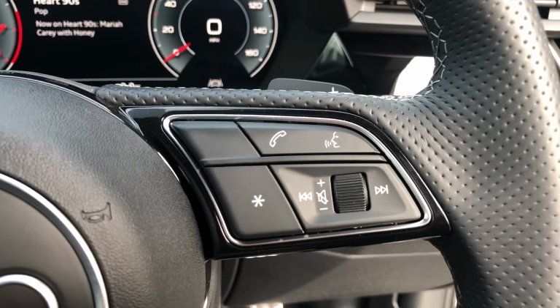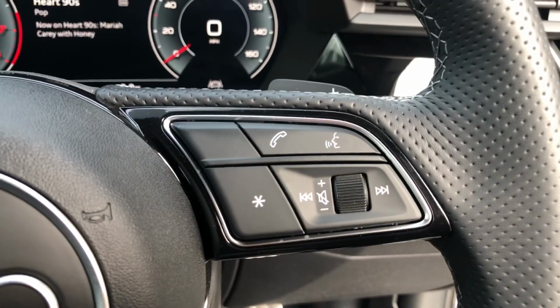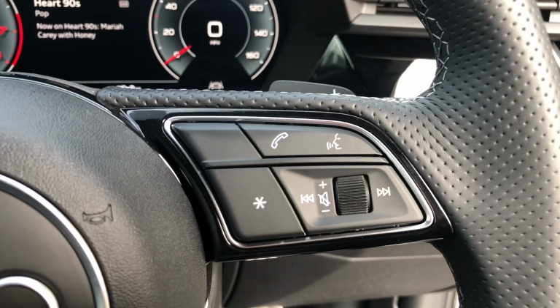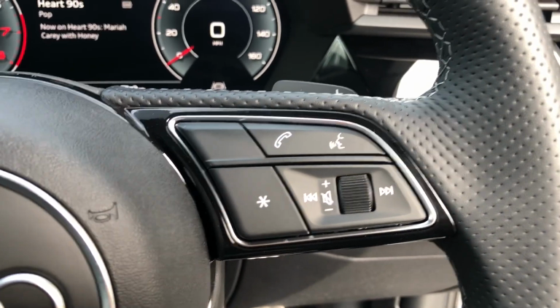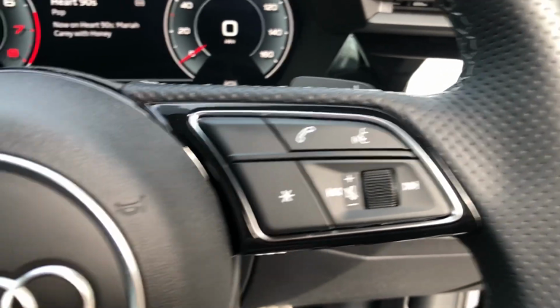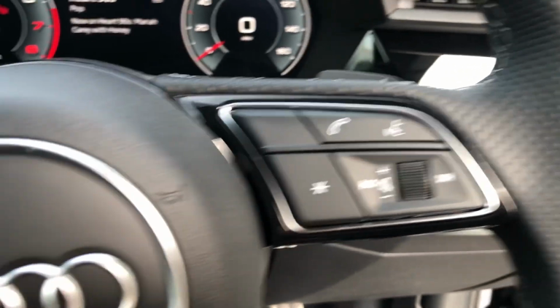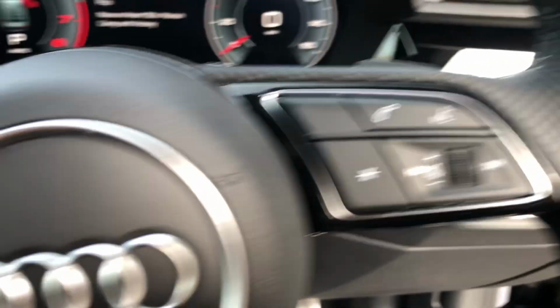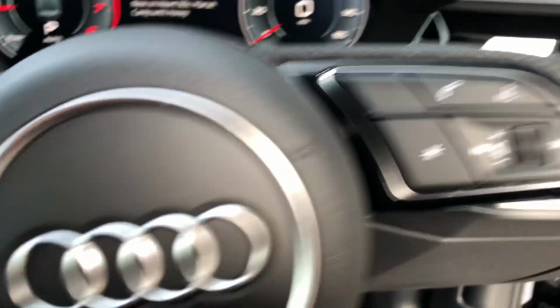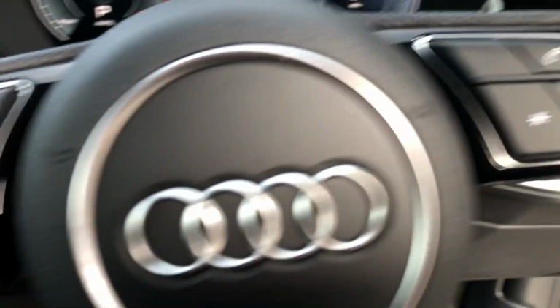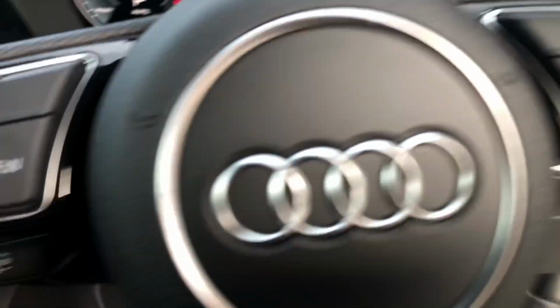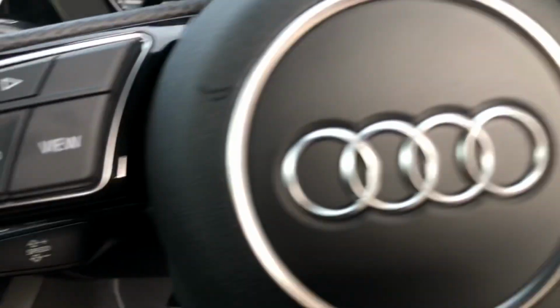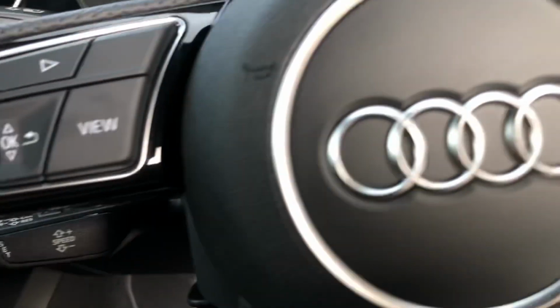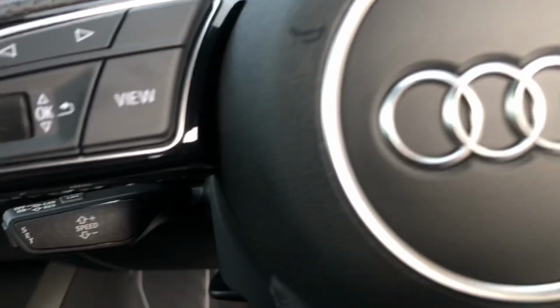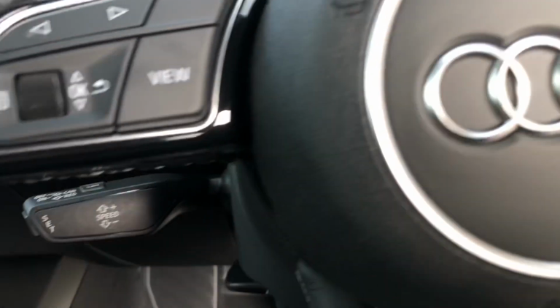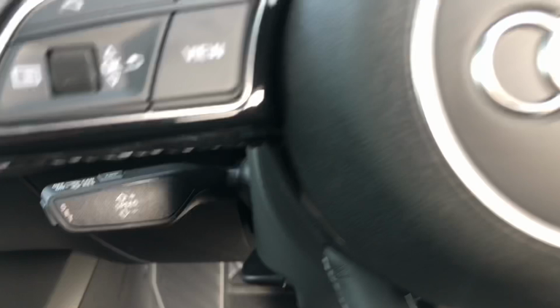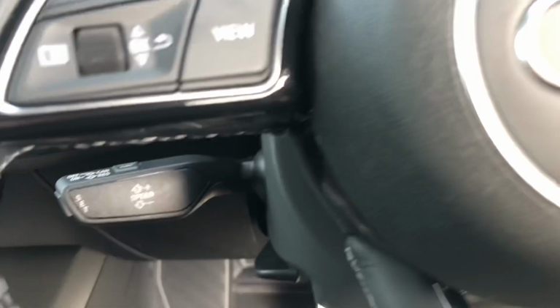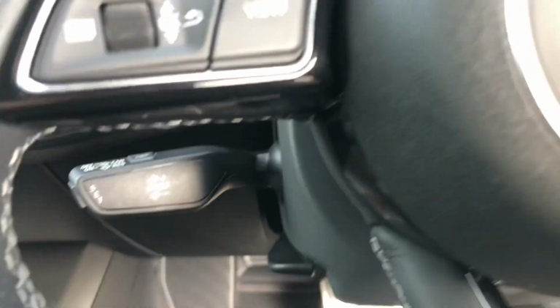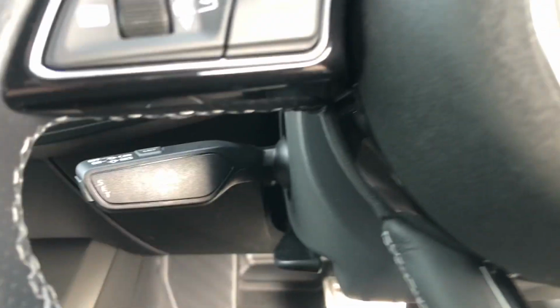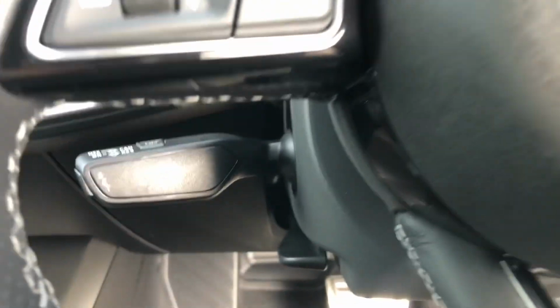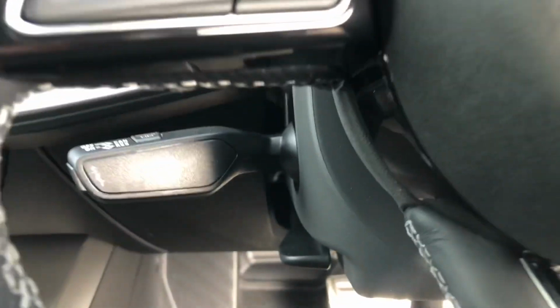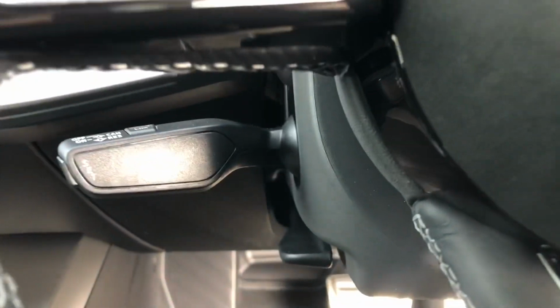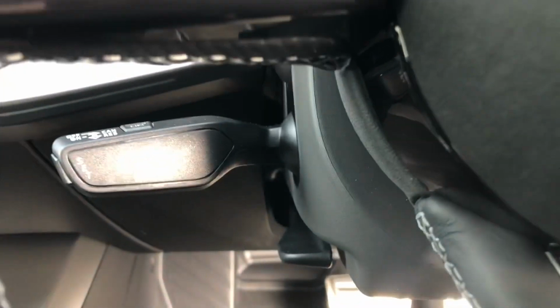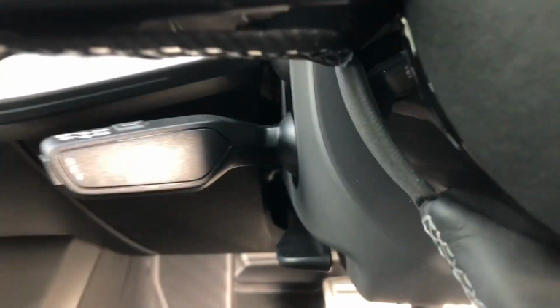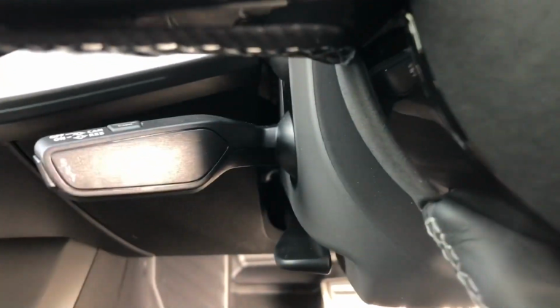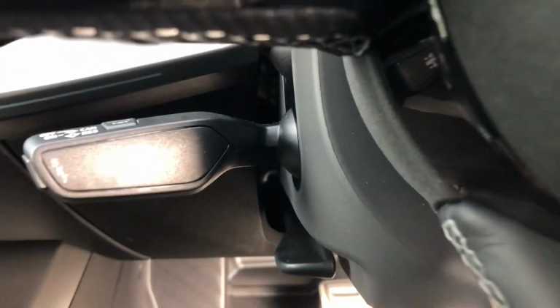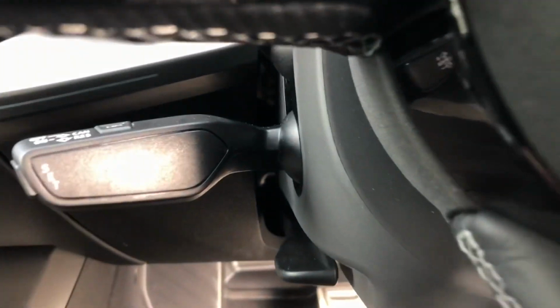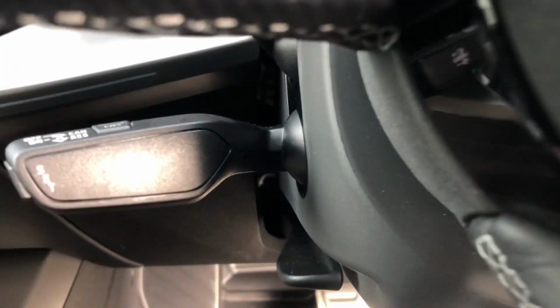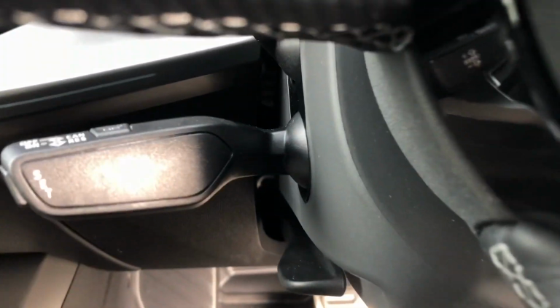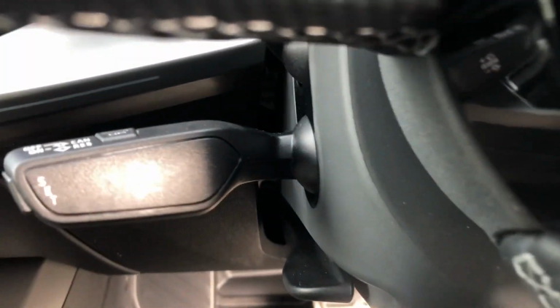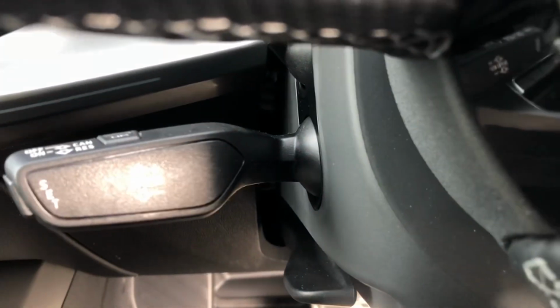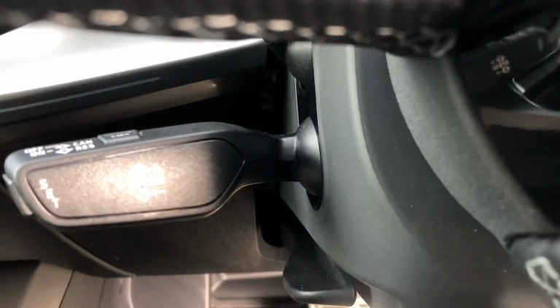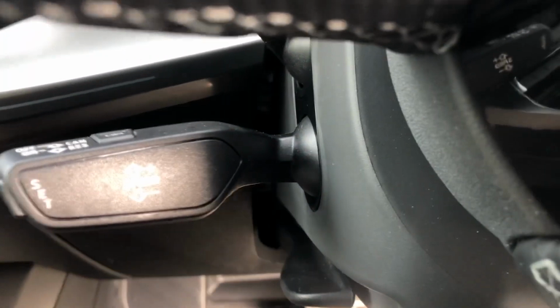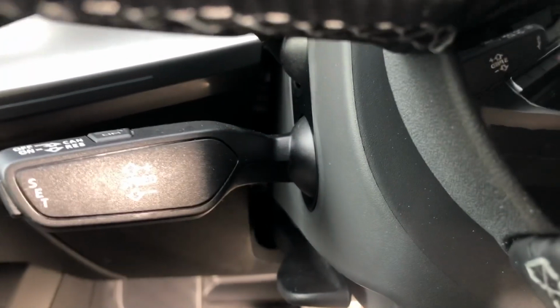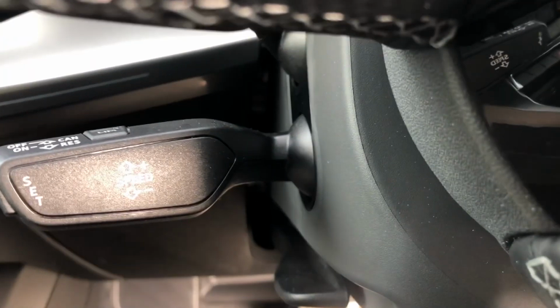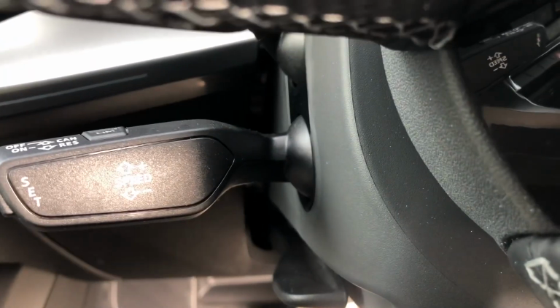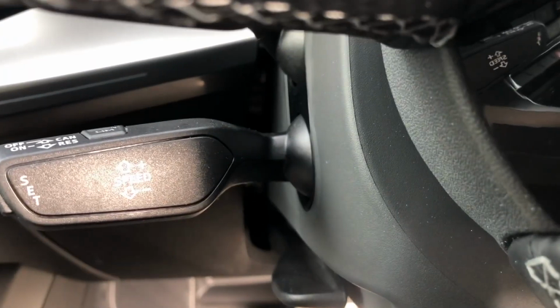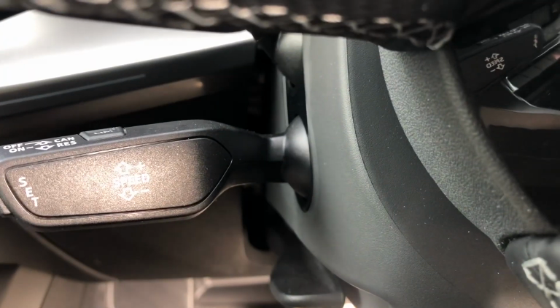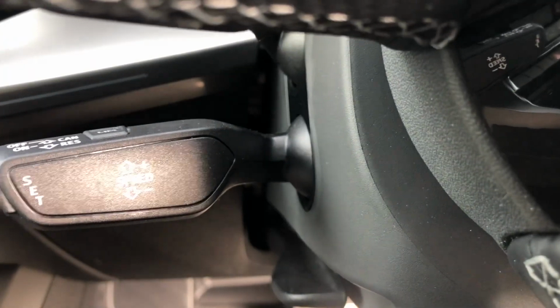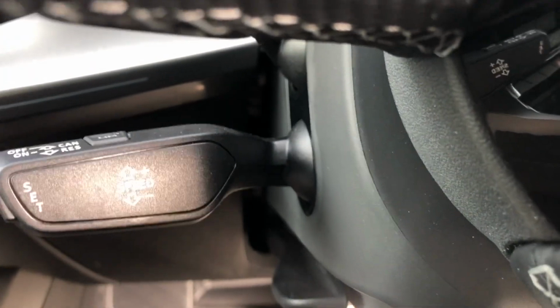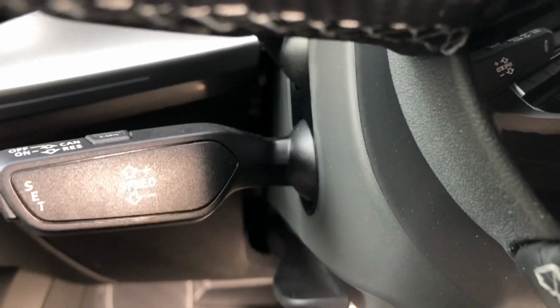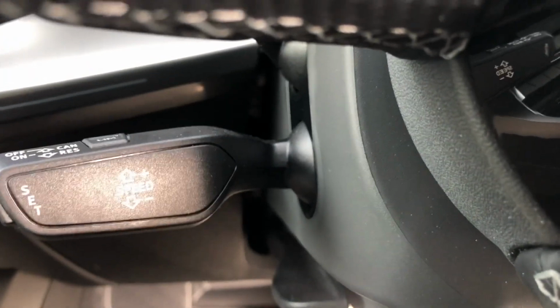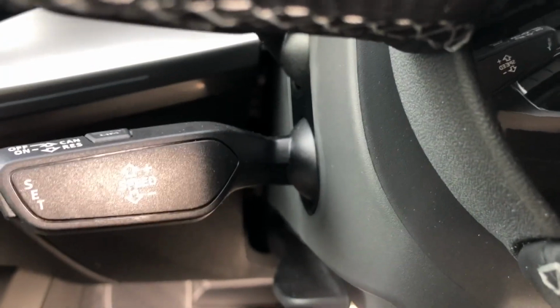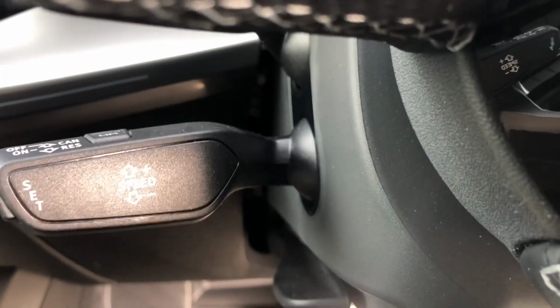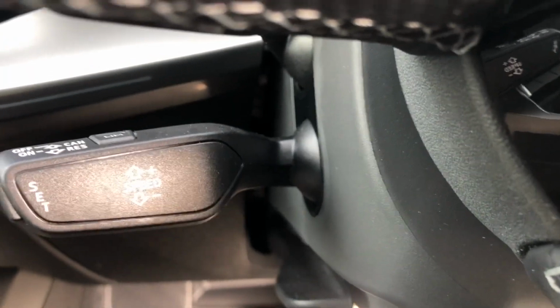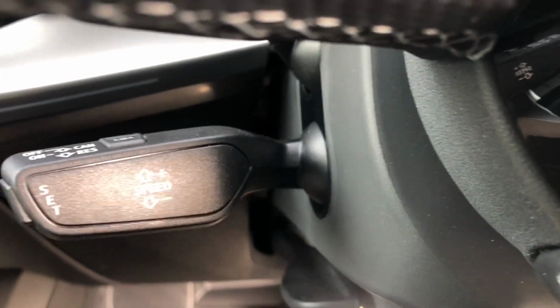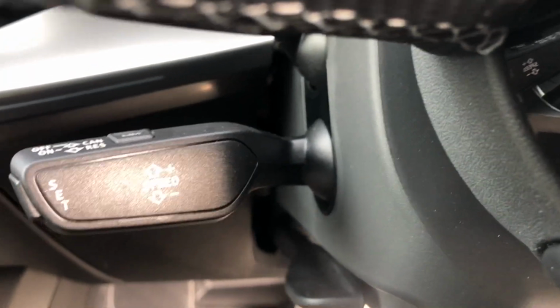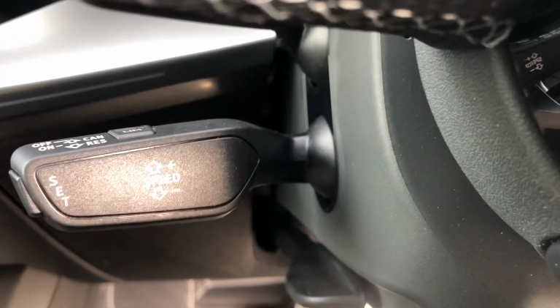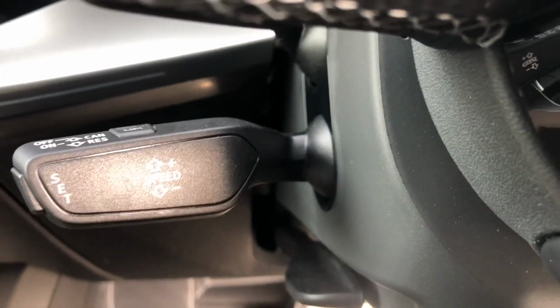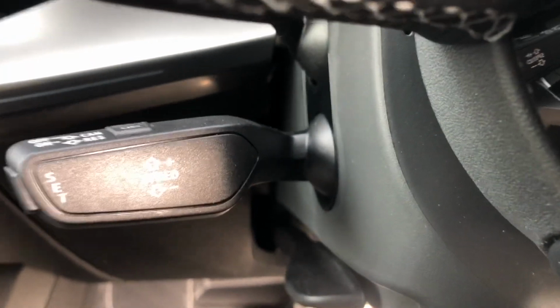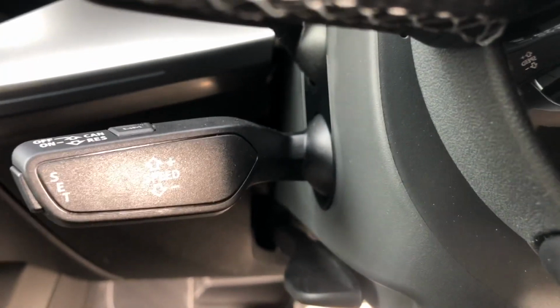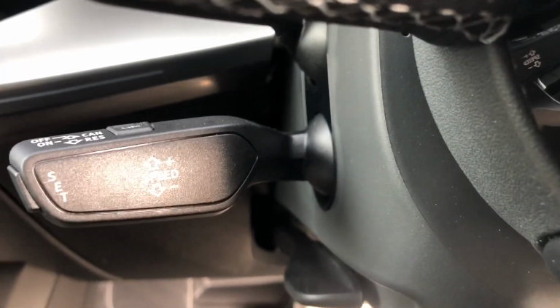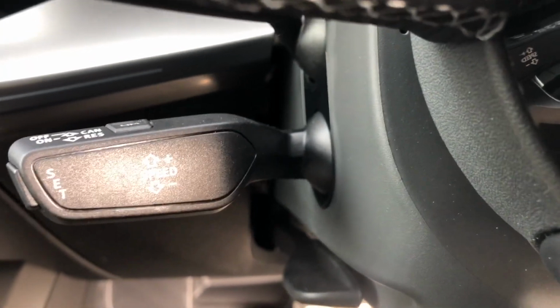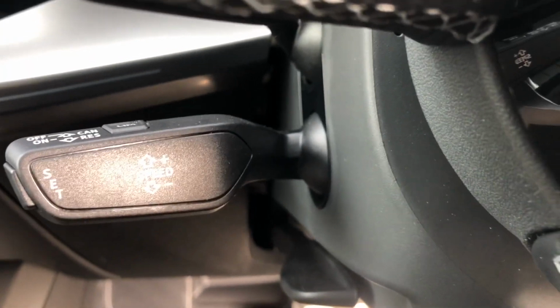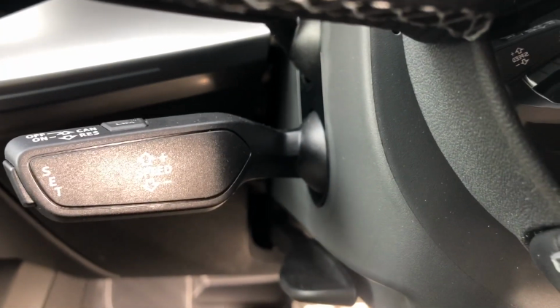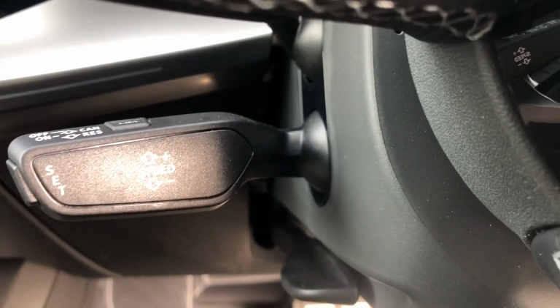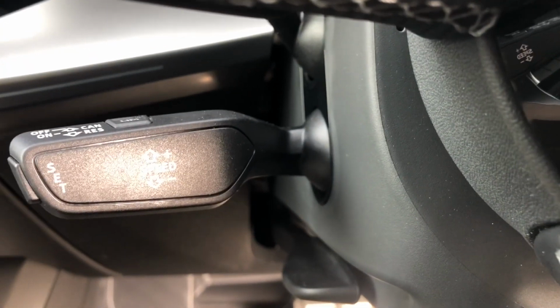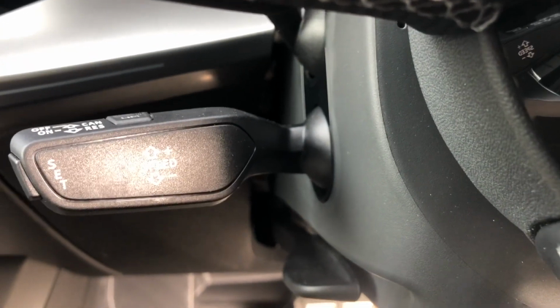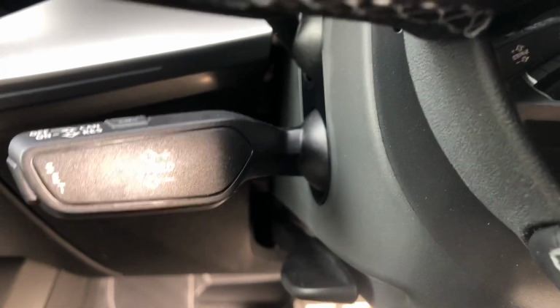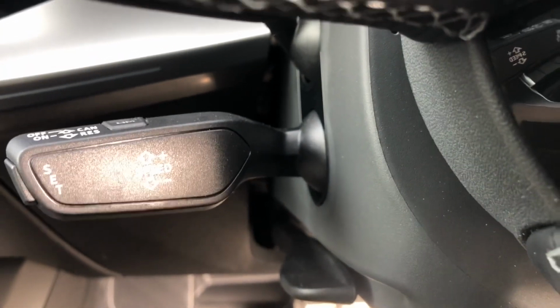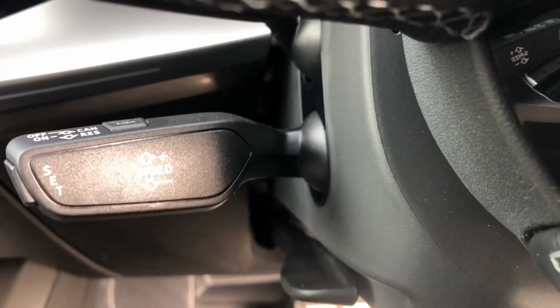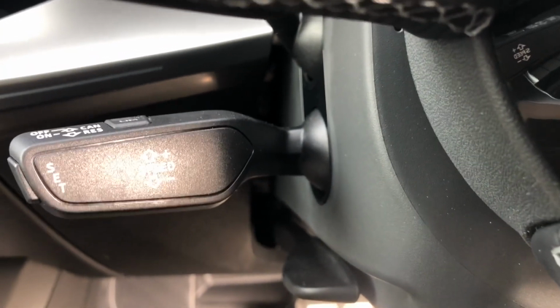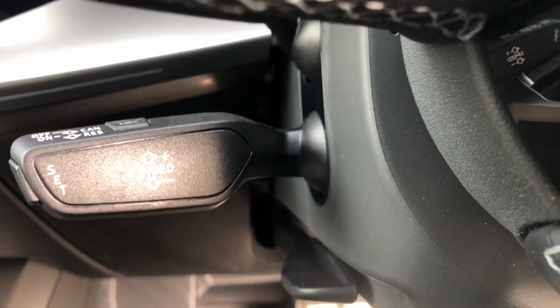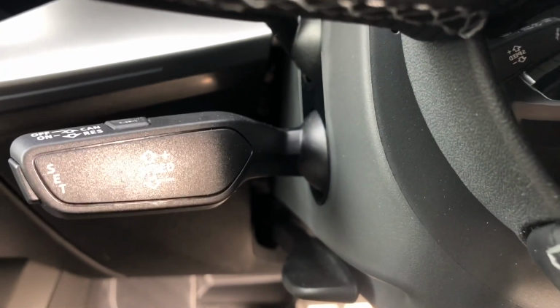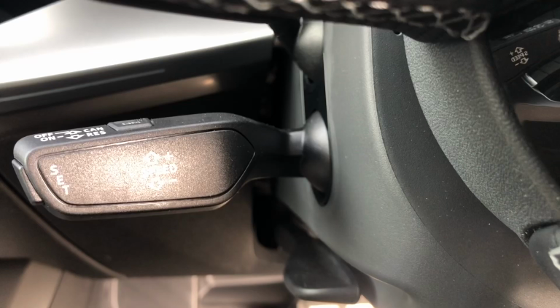This car does come with cruise control which is perfect for those longer motorway drives, as well as automatic headlights.